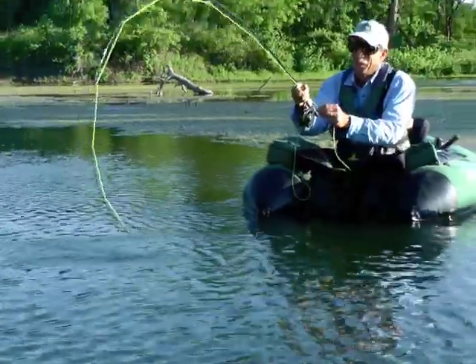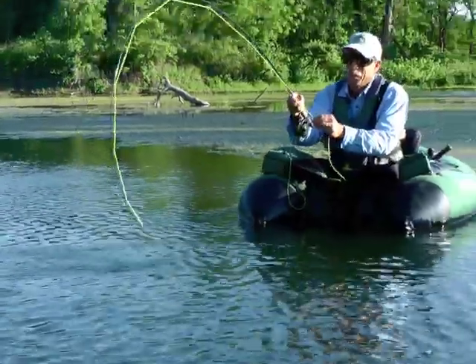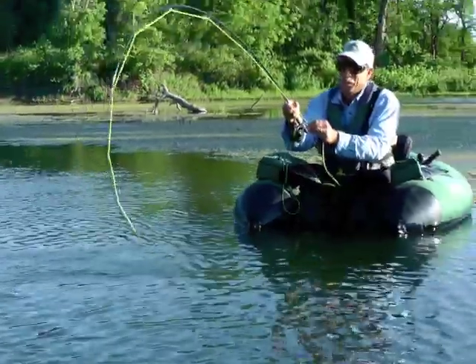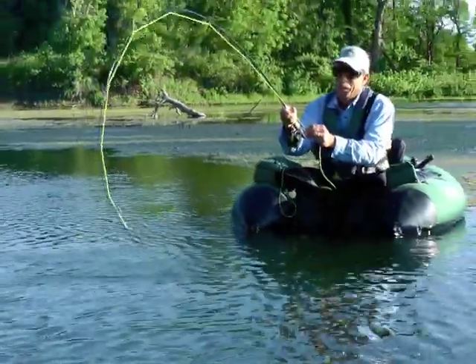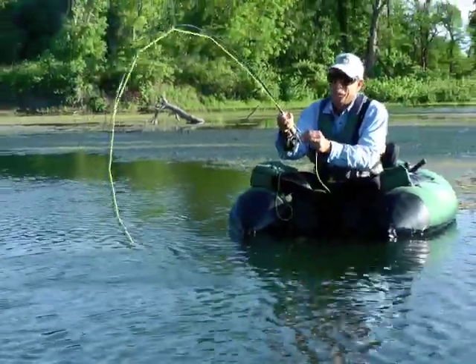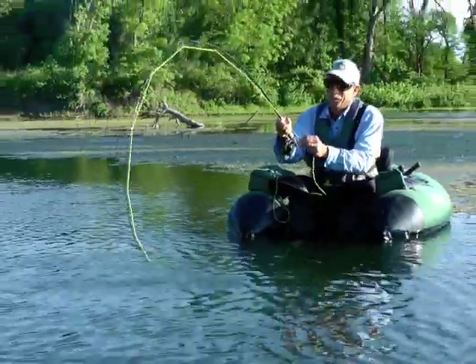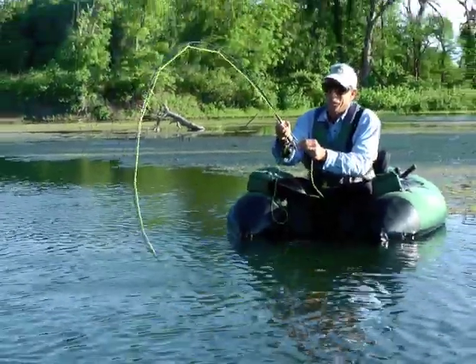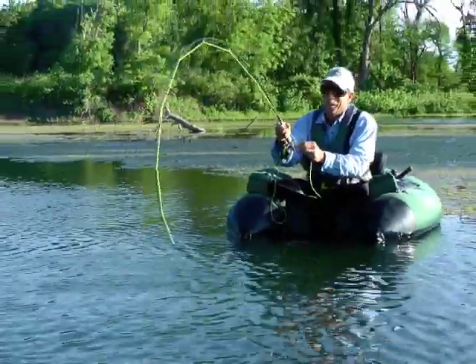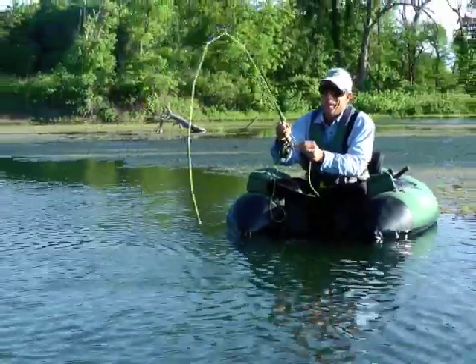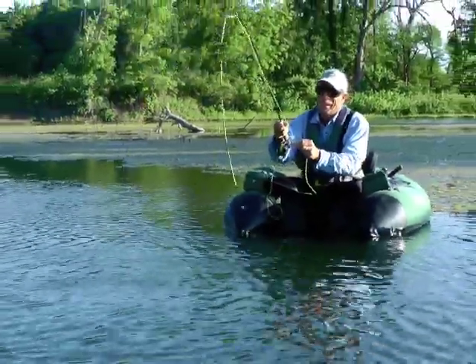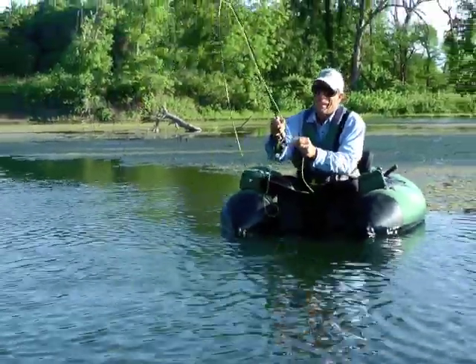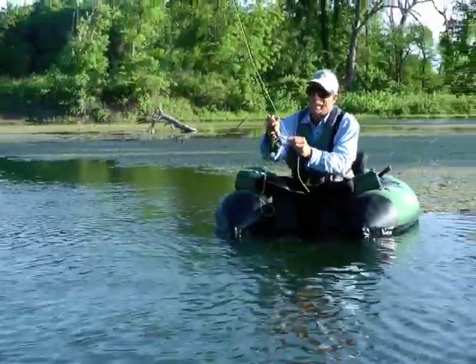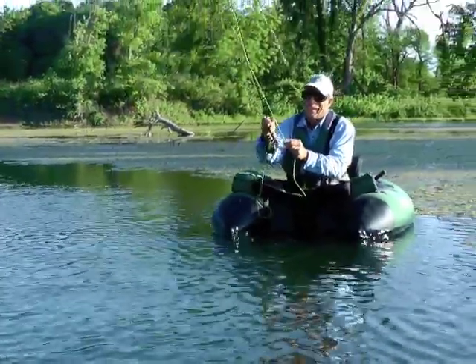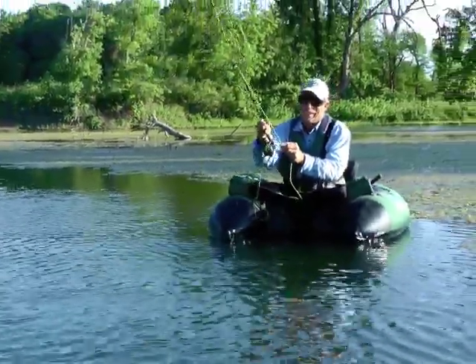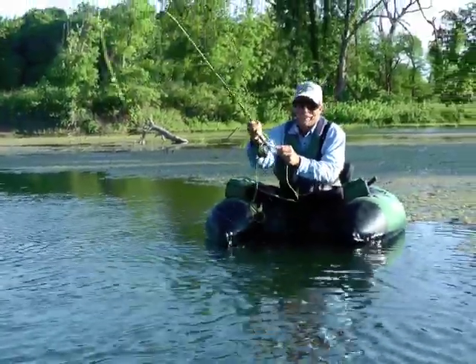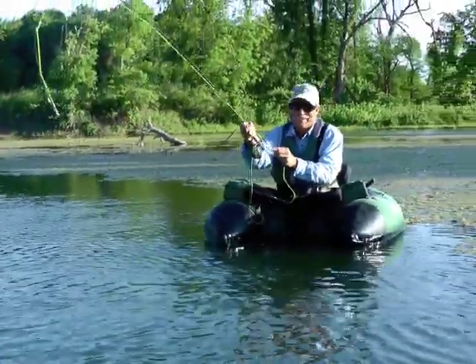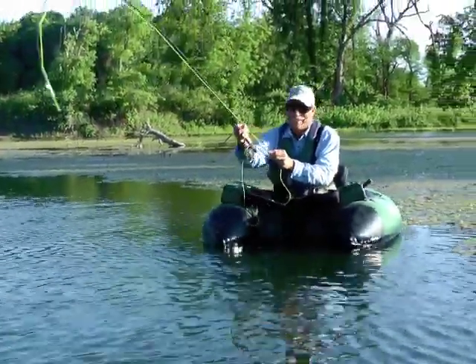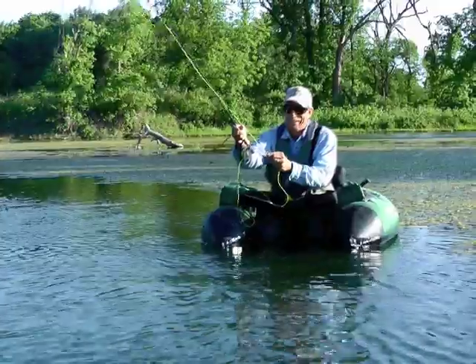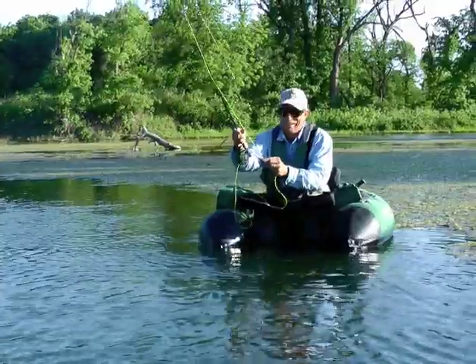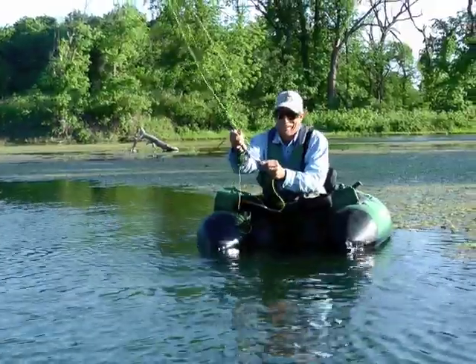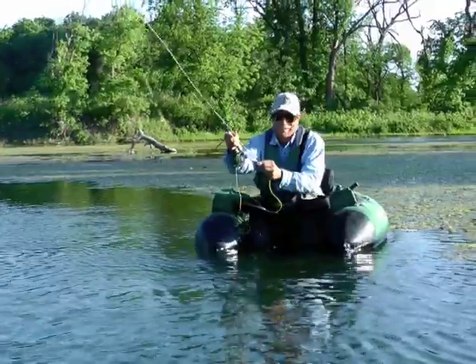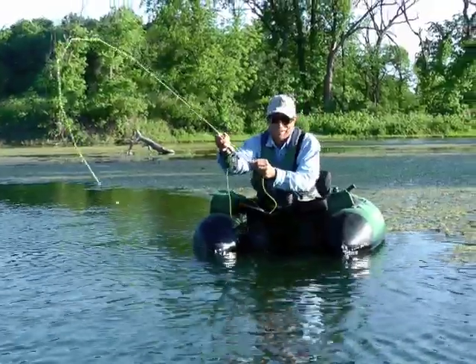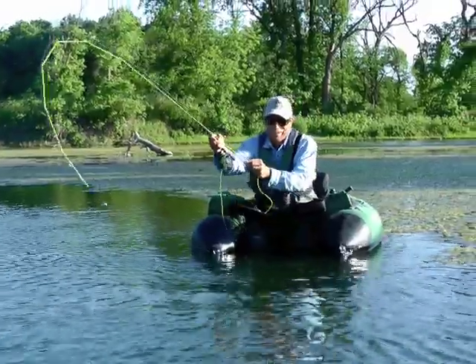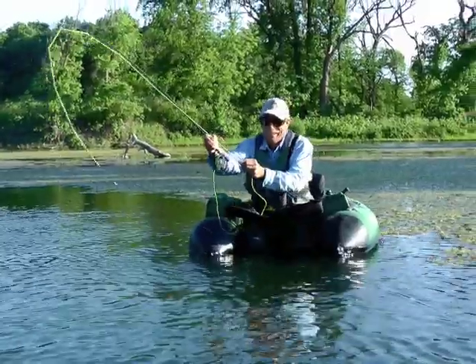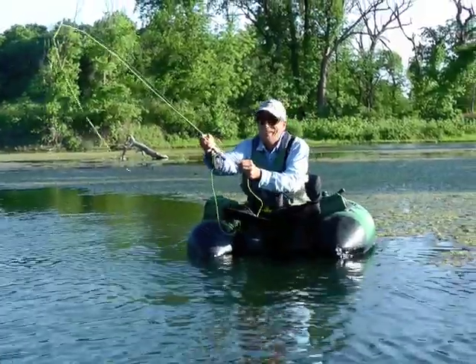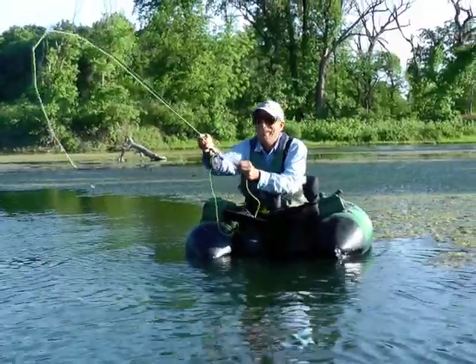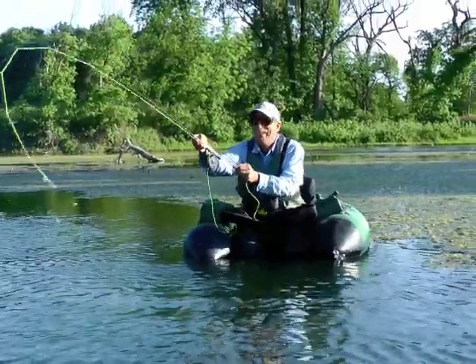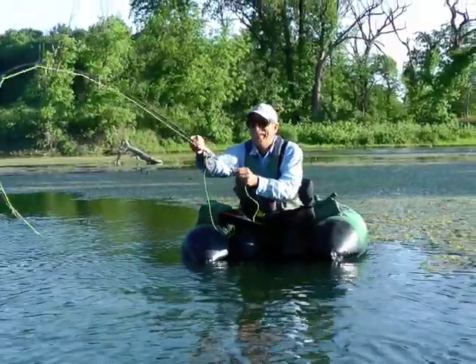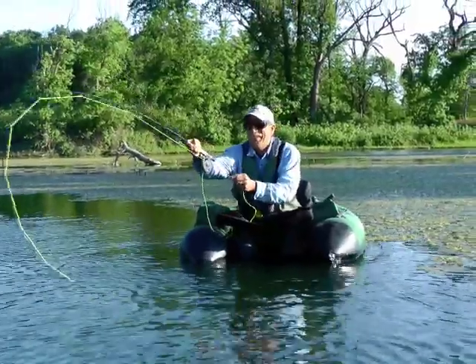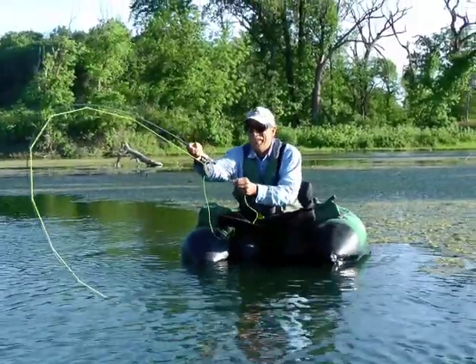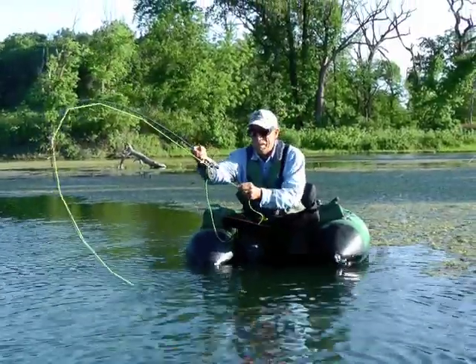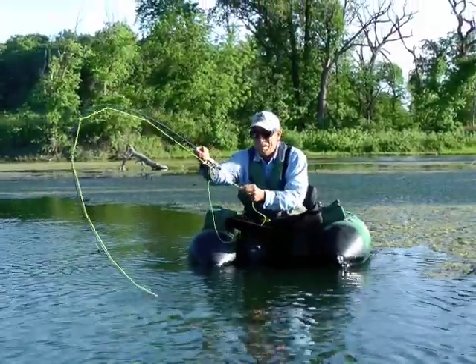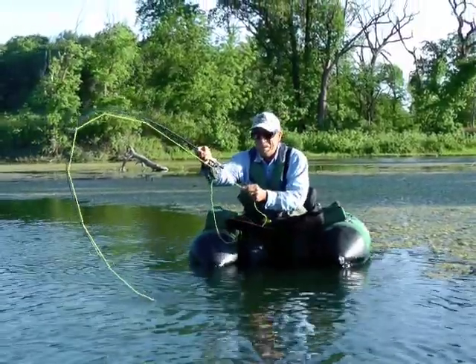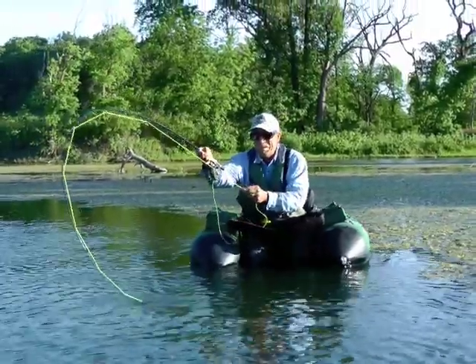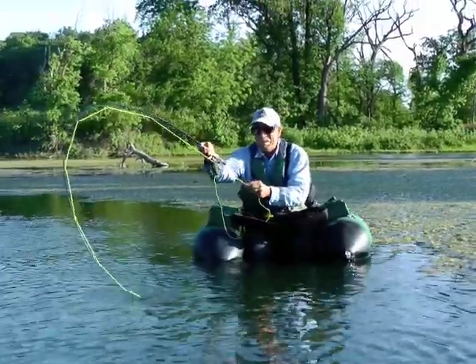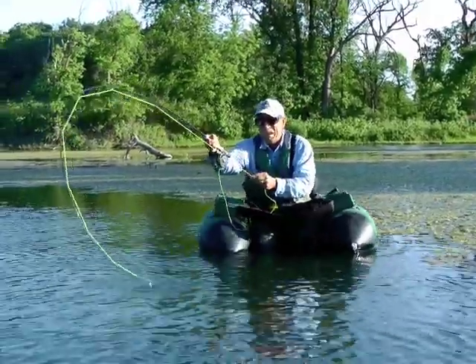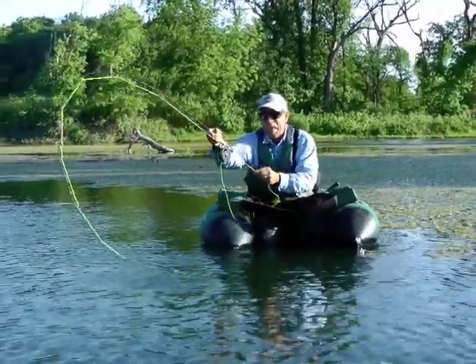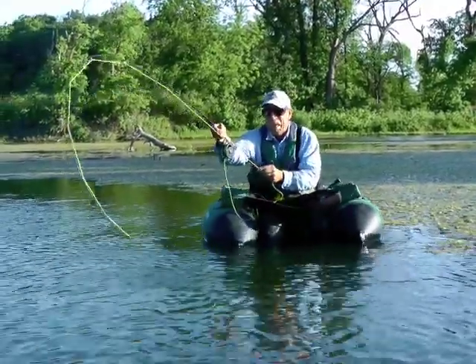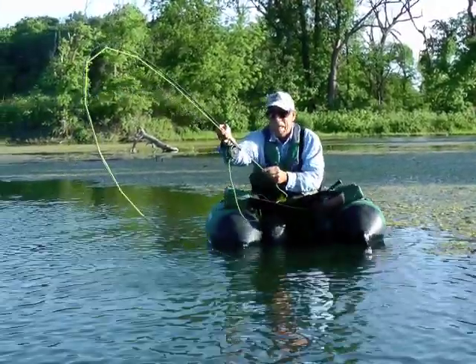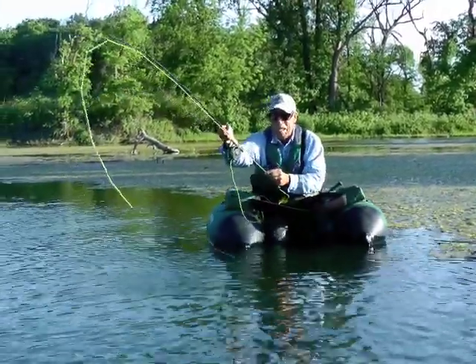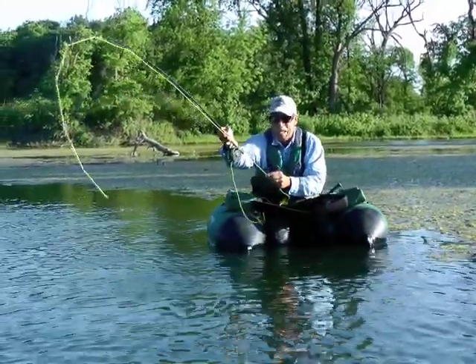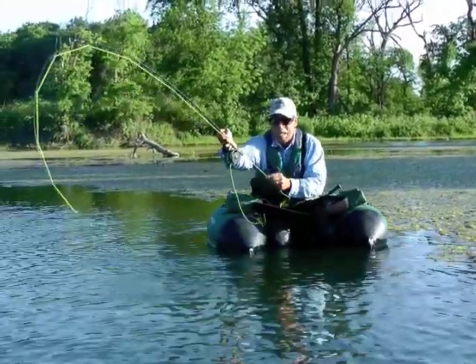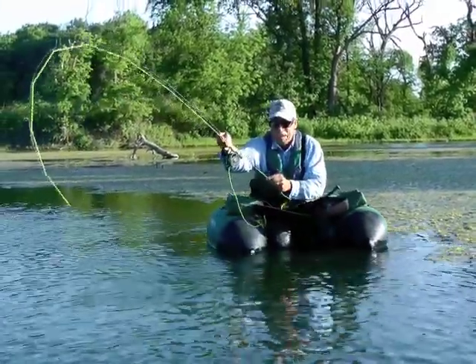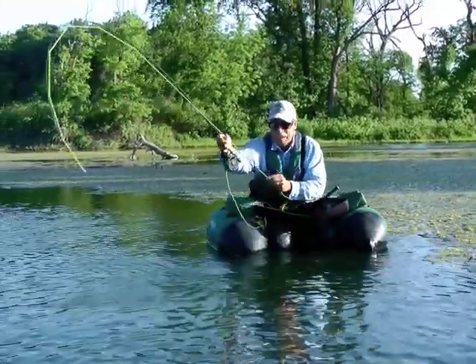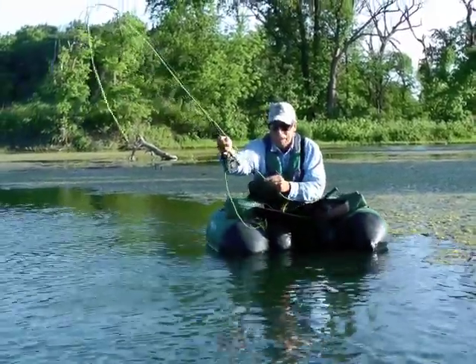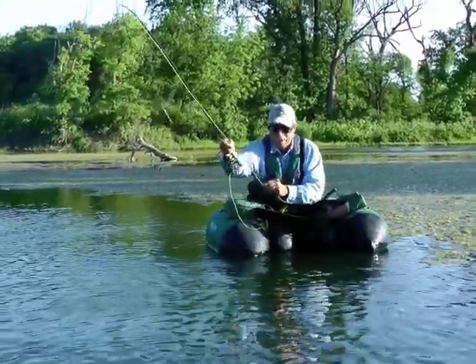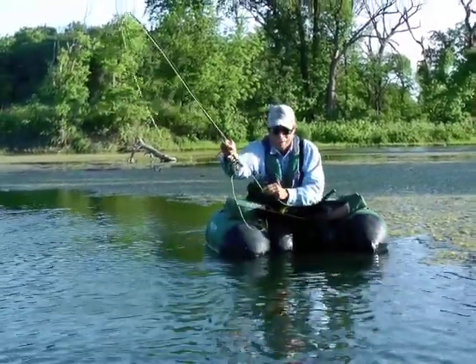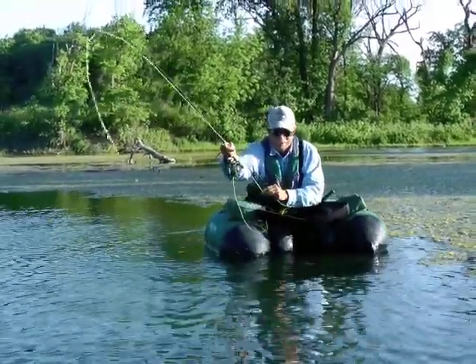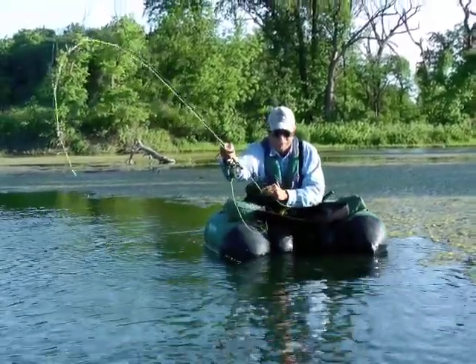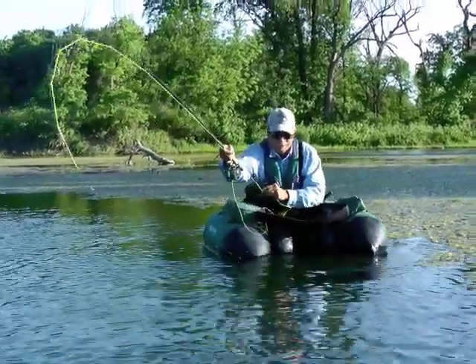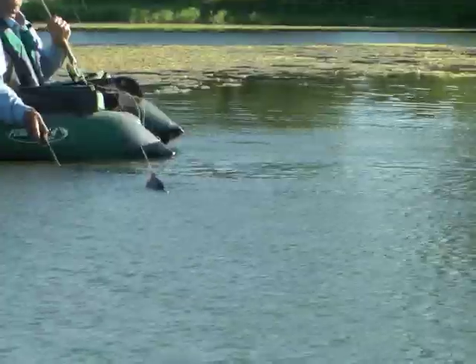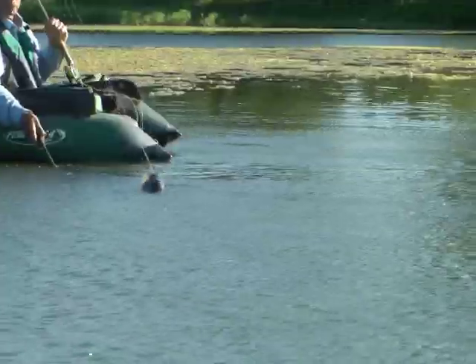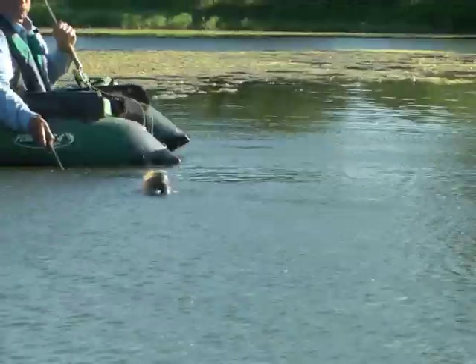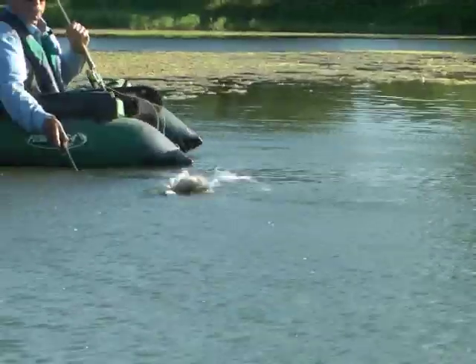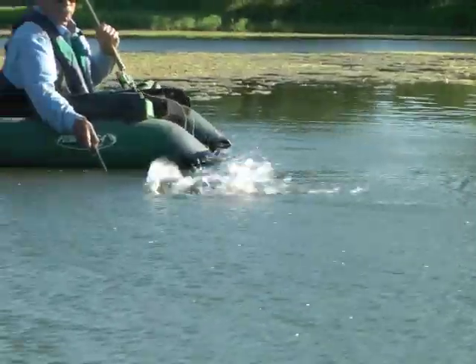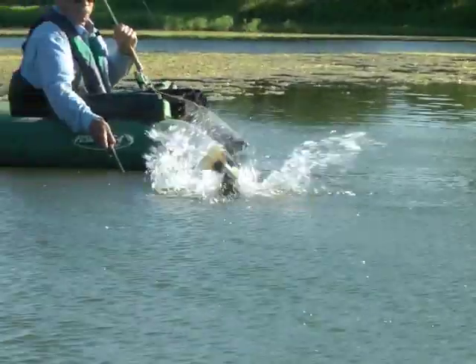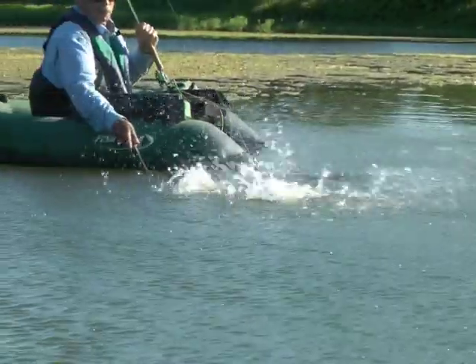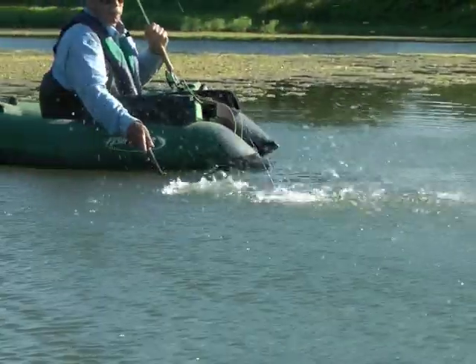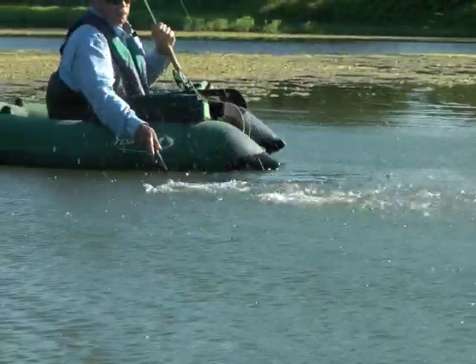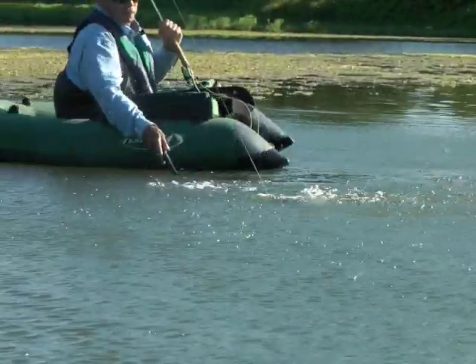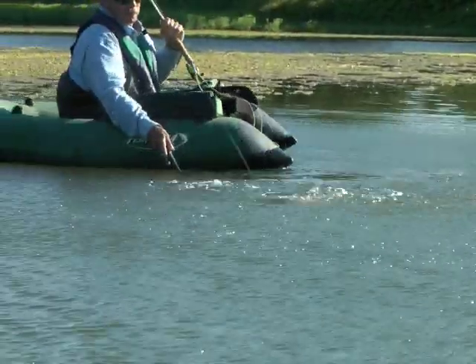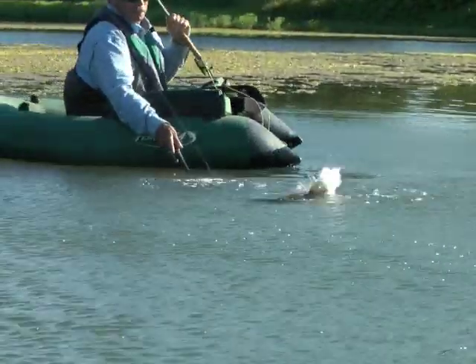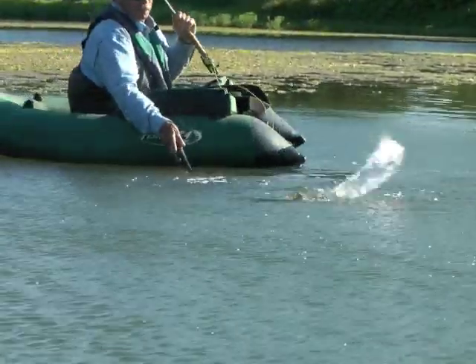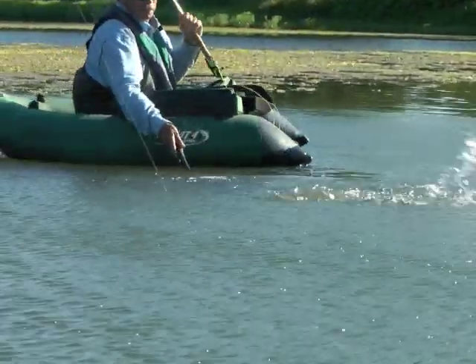Still not convinced? Watch a few of the battles experienced in an hour on a recent evening in a Kansas pond.